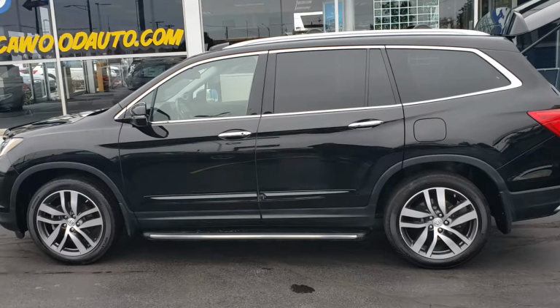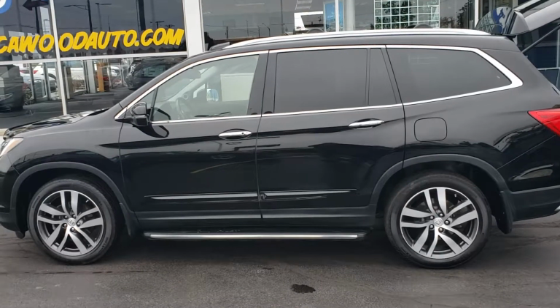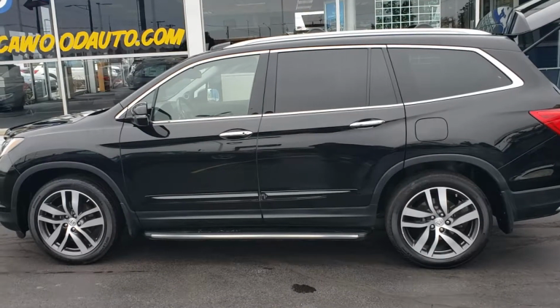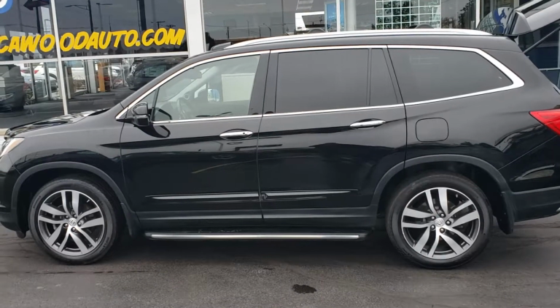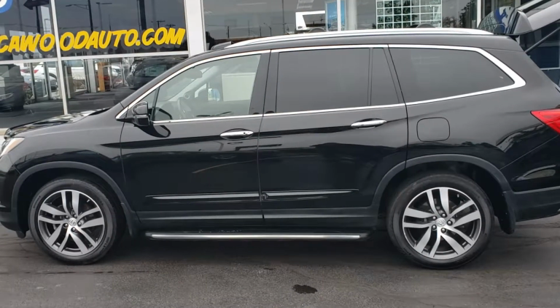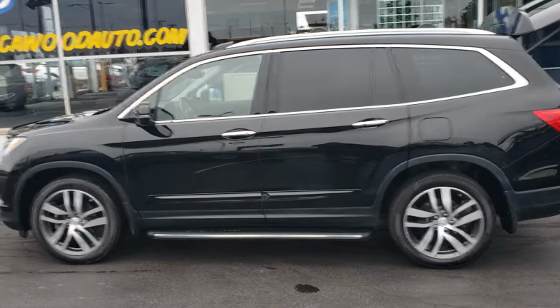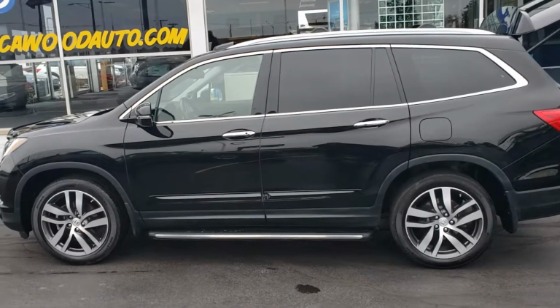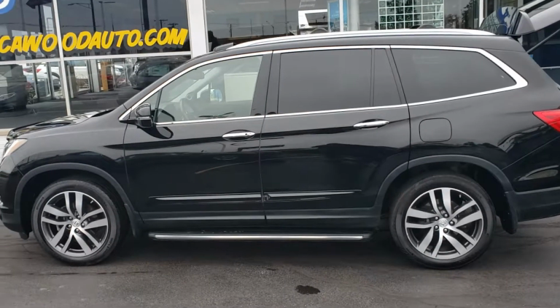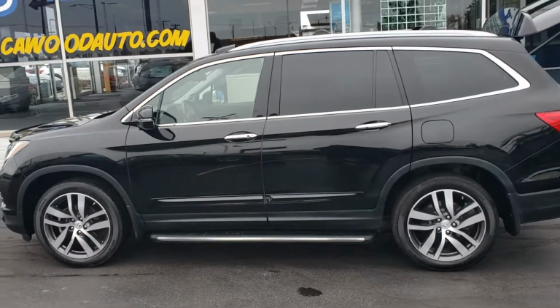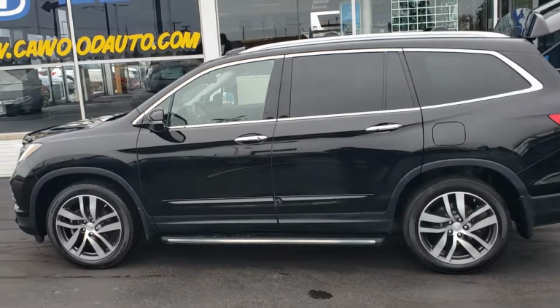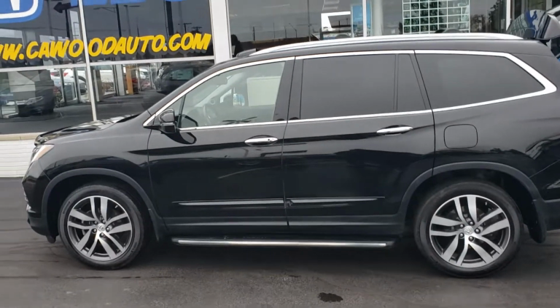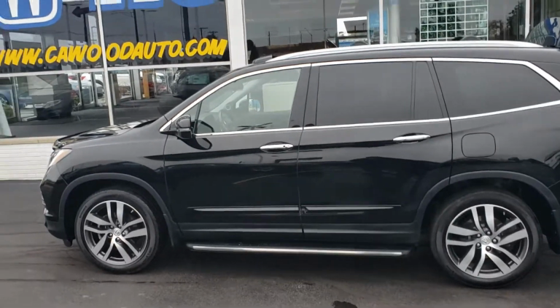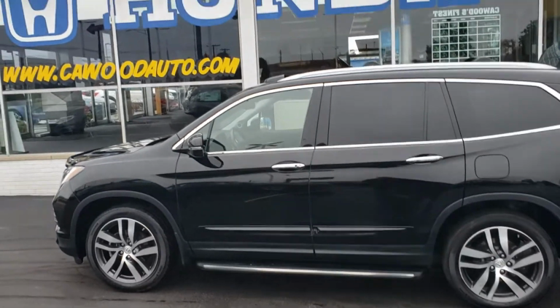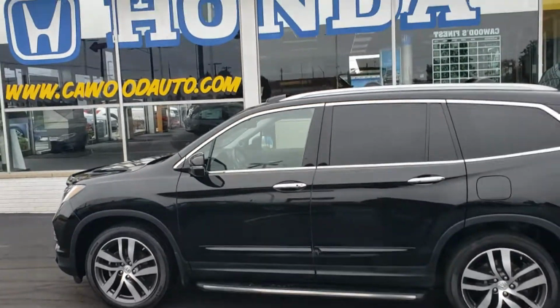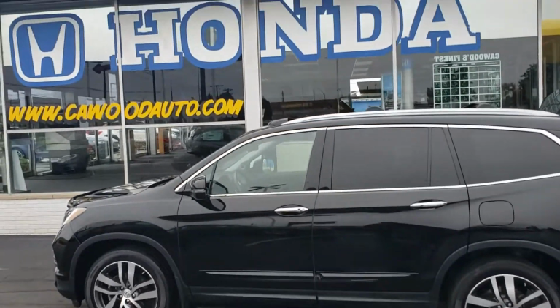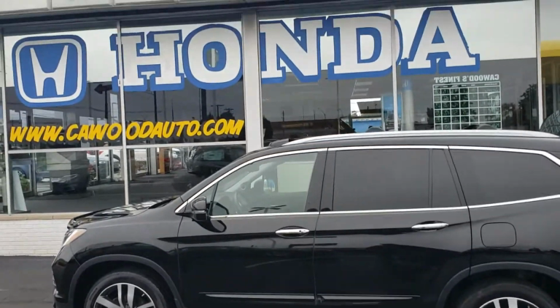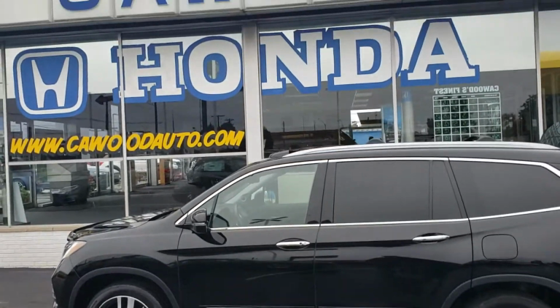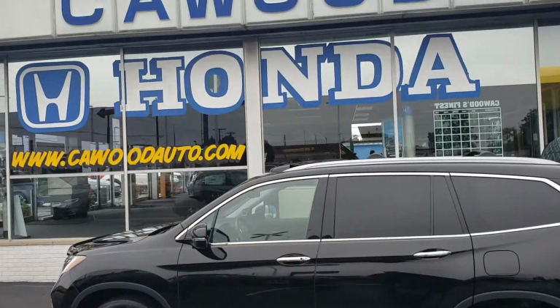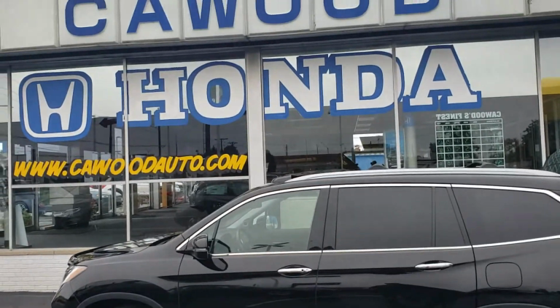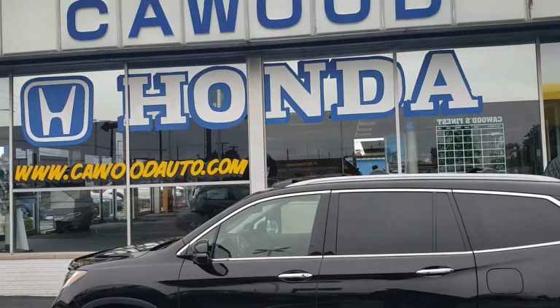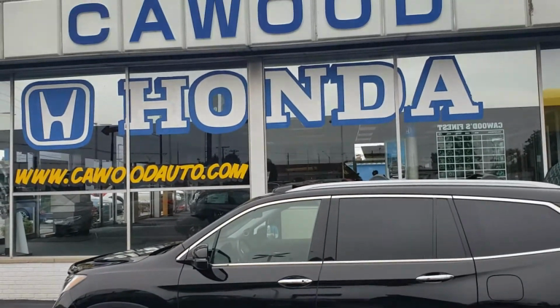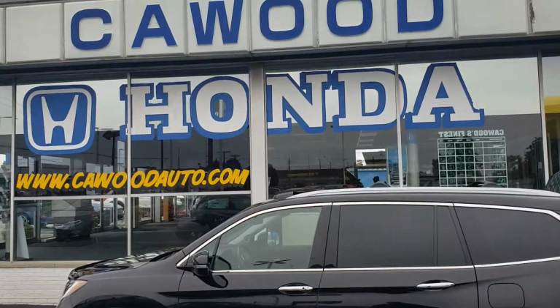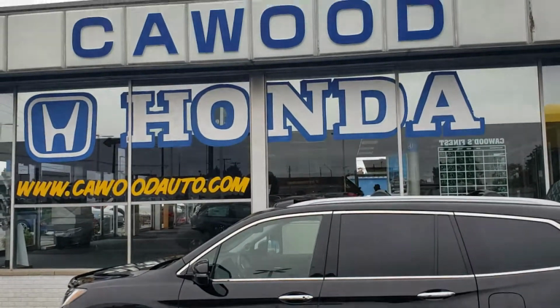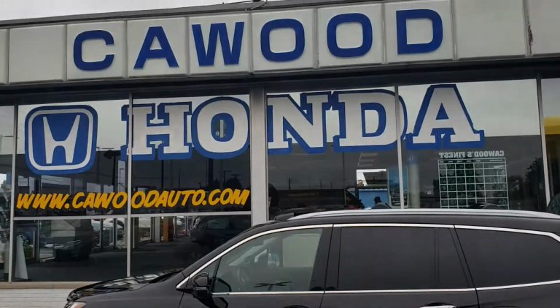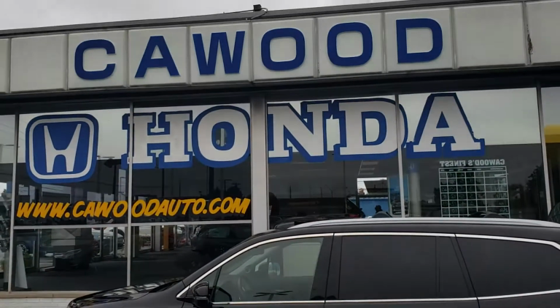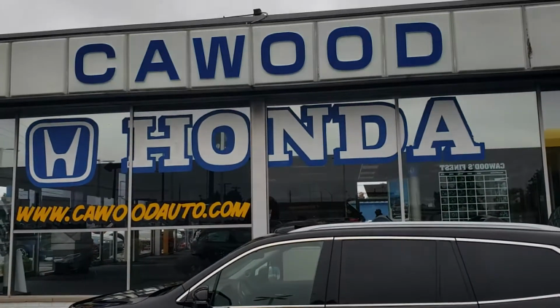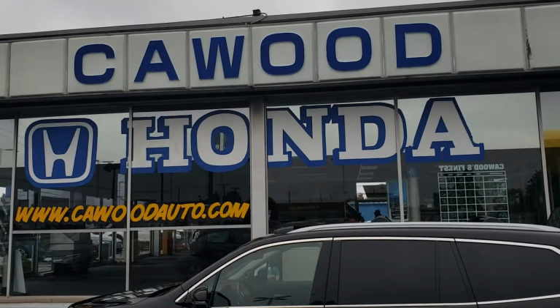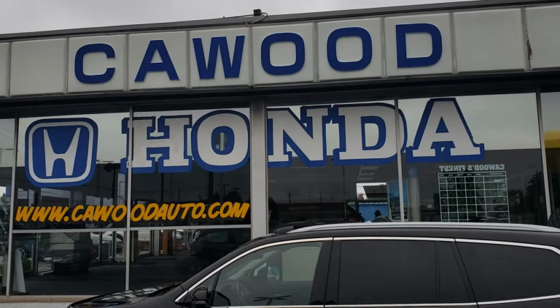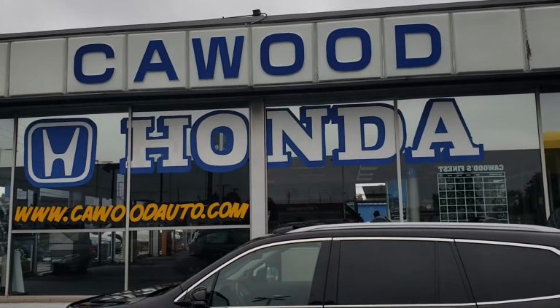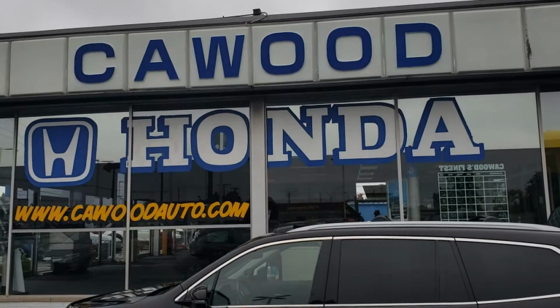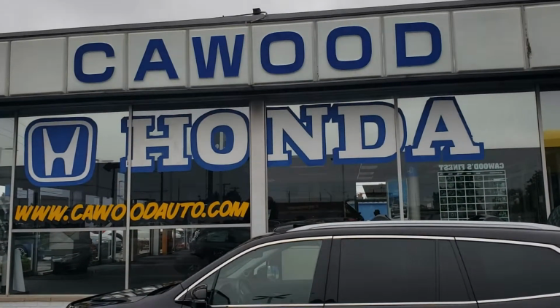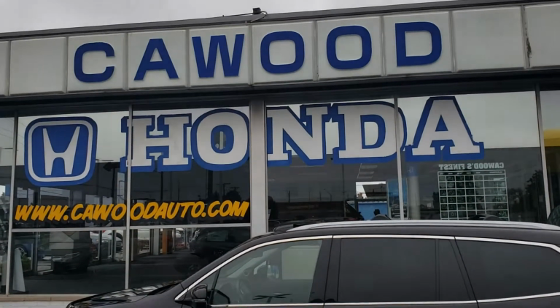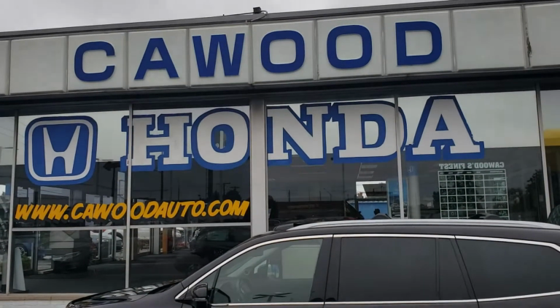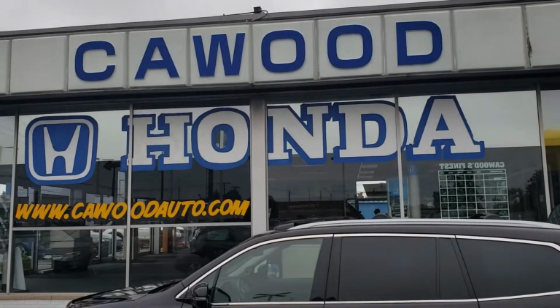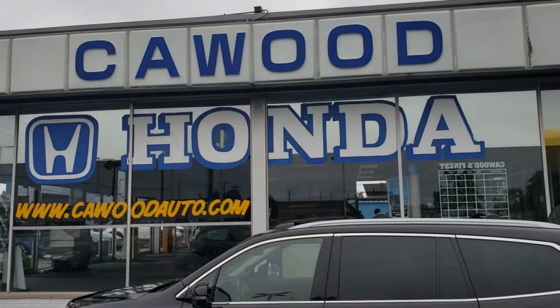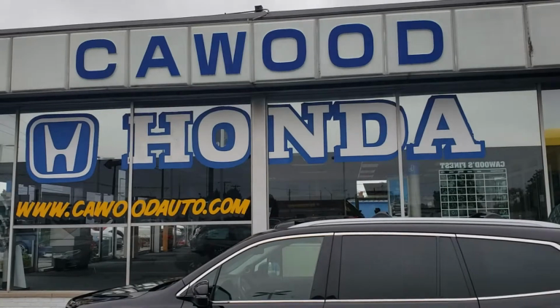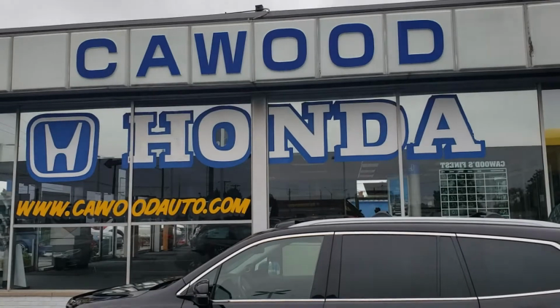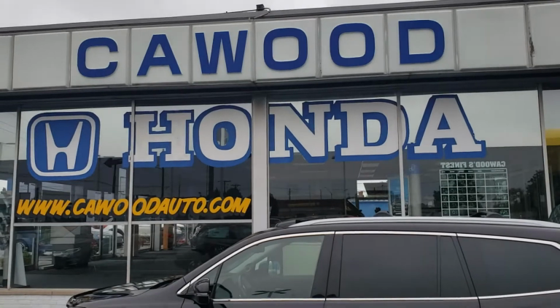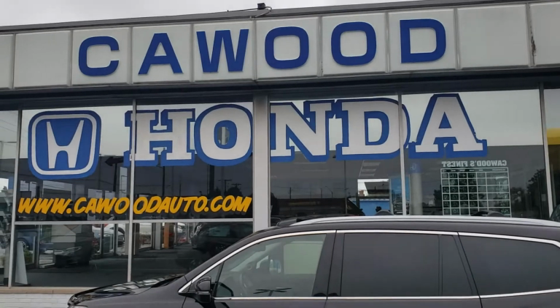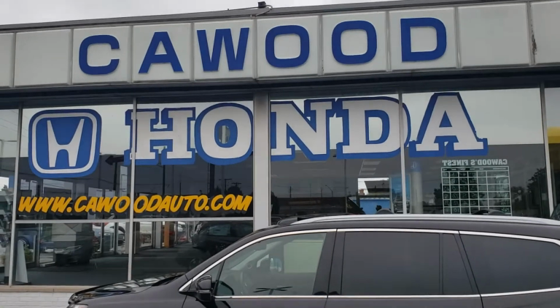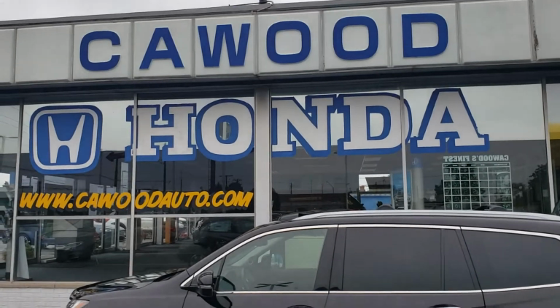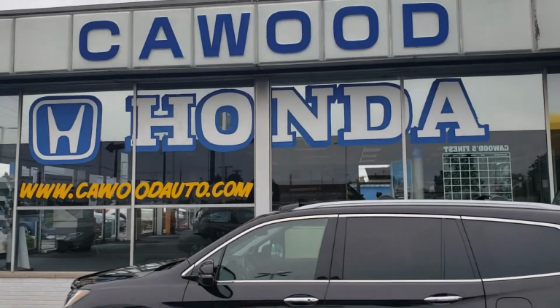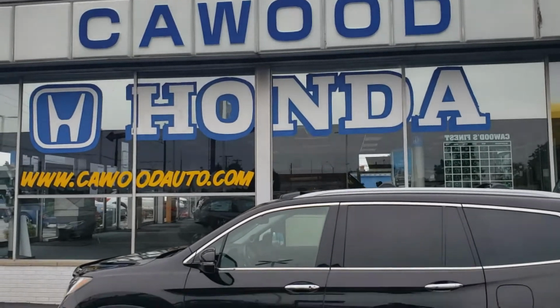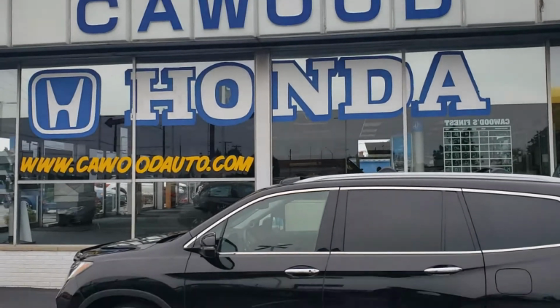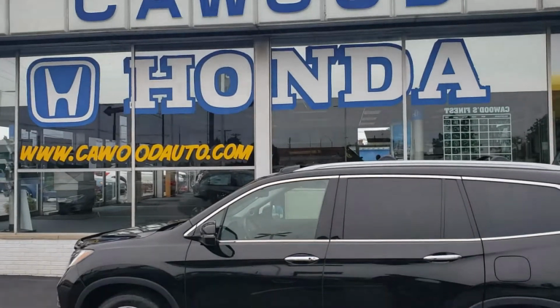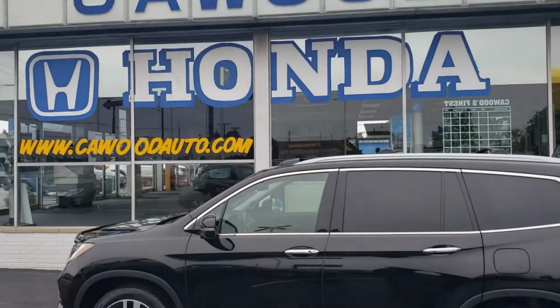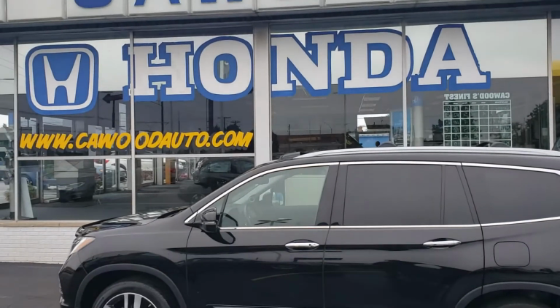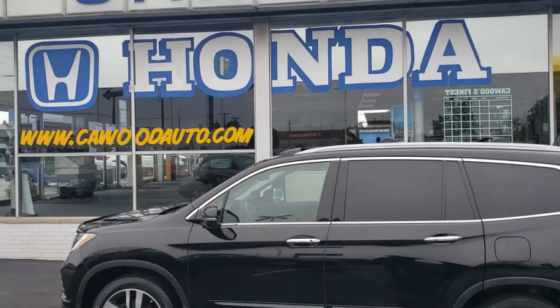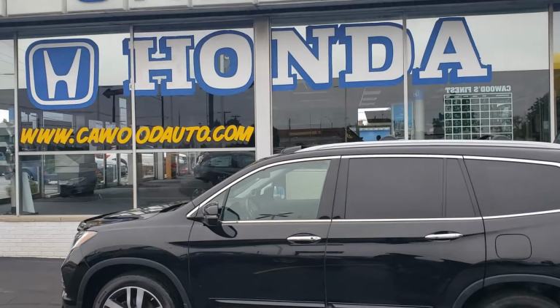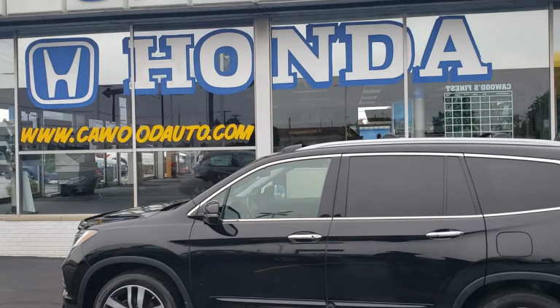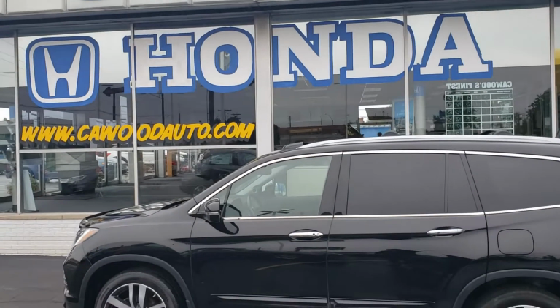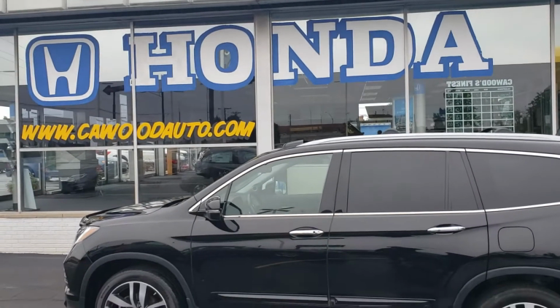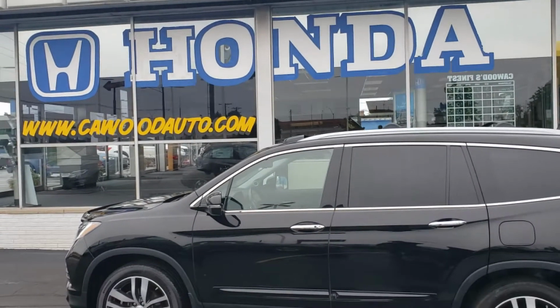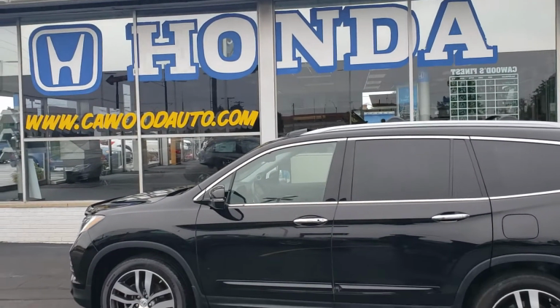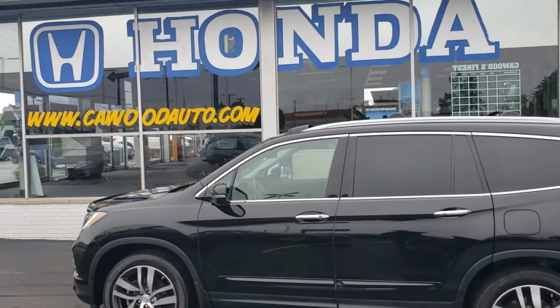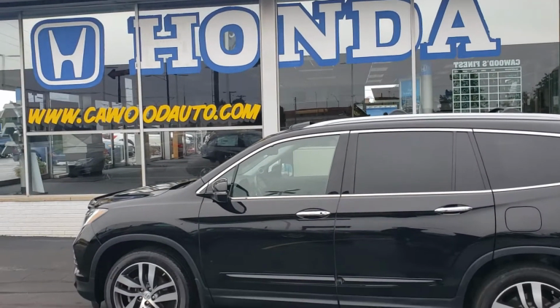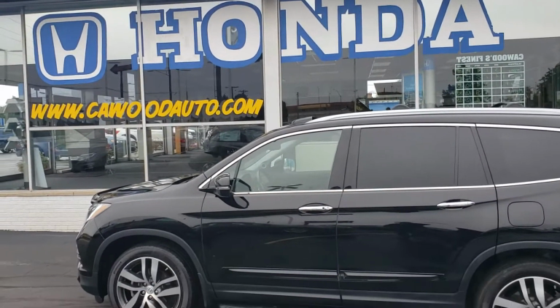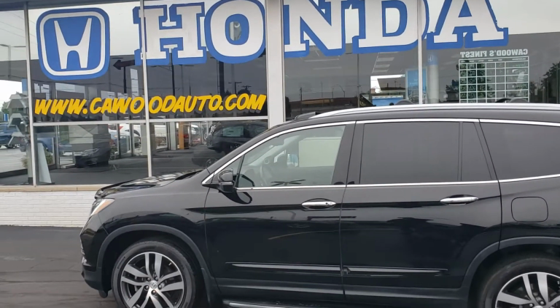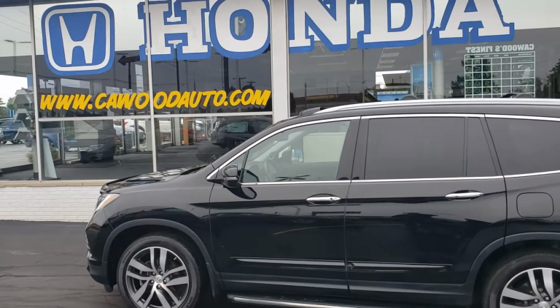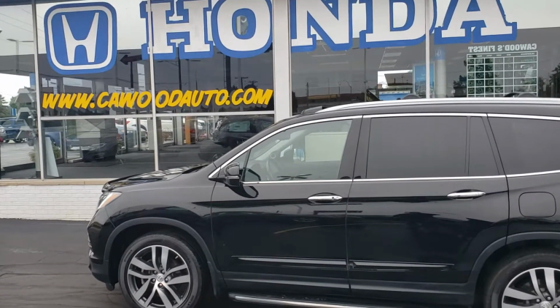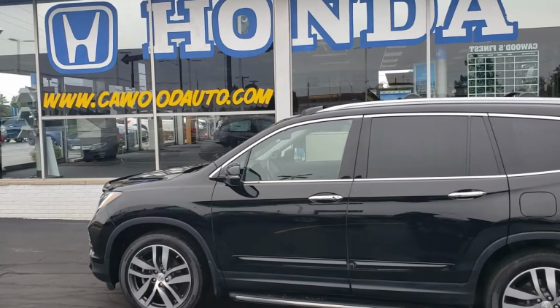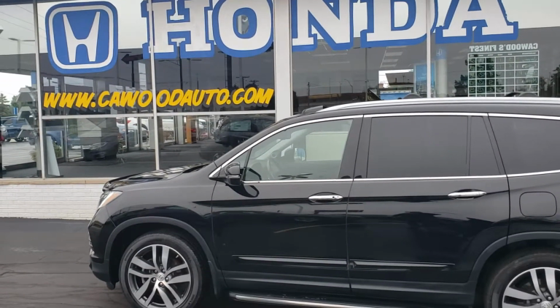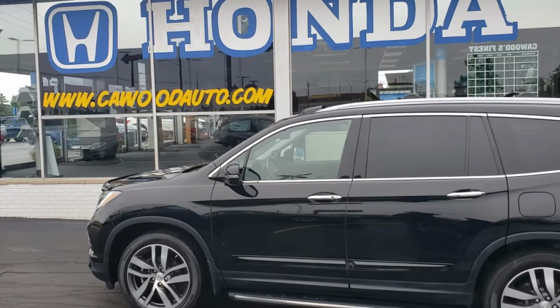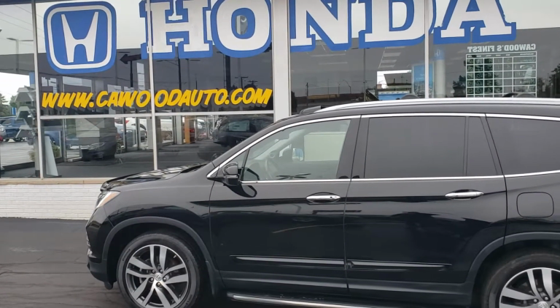Good afternoon everybody. My name is Kyle at Kaywood Honda here in Port Huron, Michigan just north of the bridge. You can visit our website at KaywoodAuto.com.